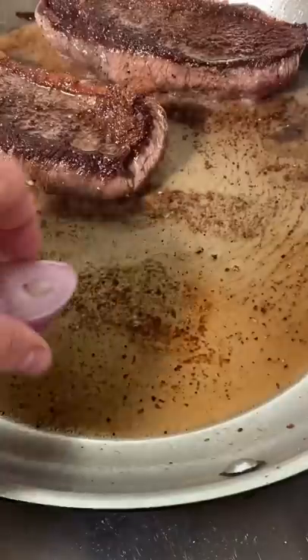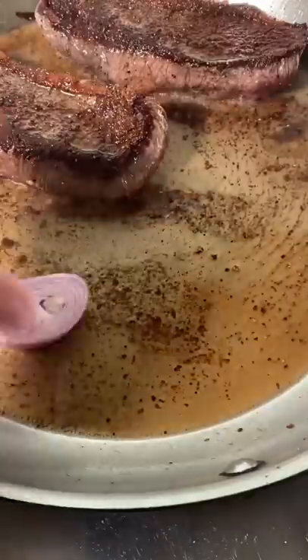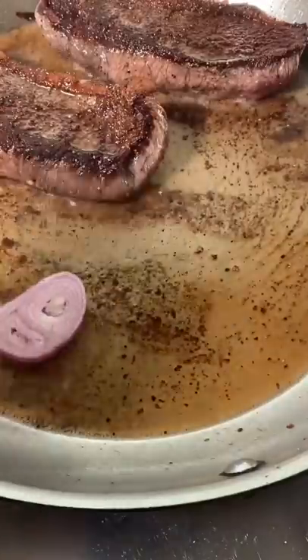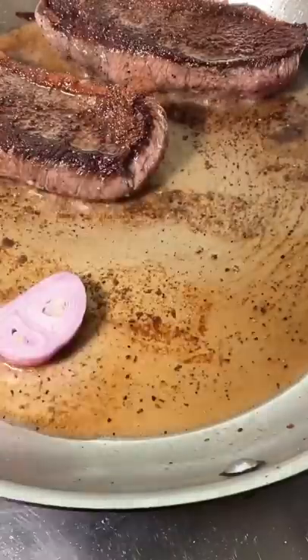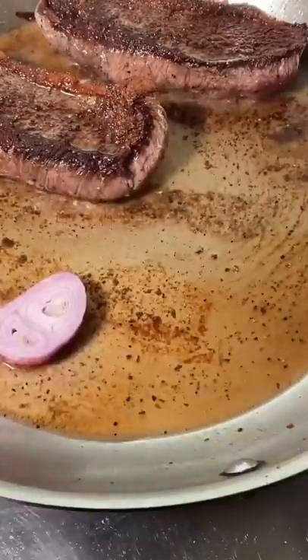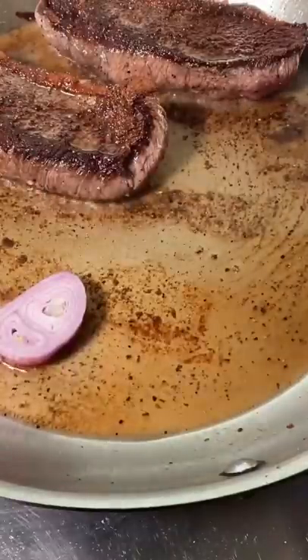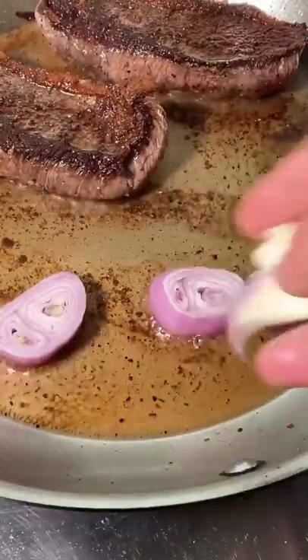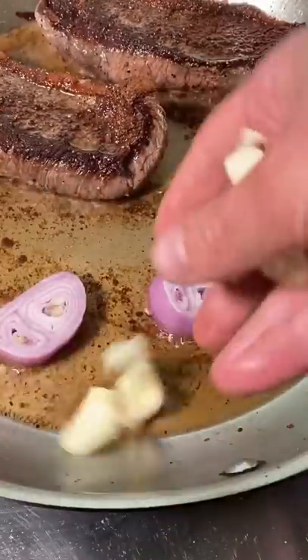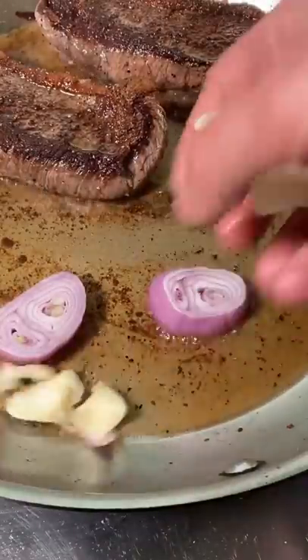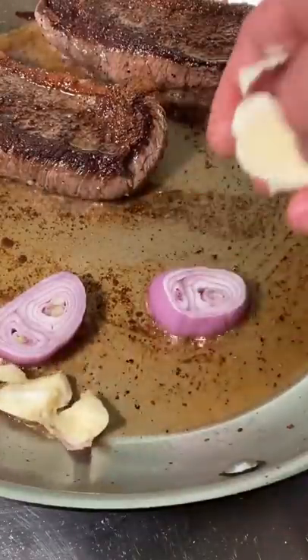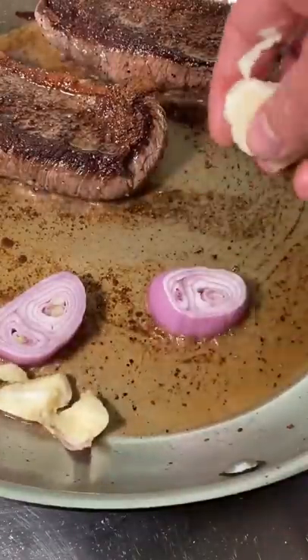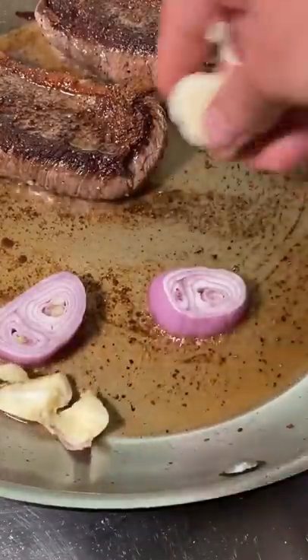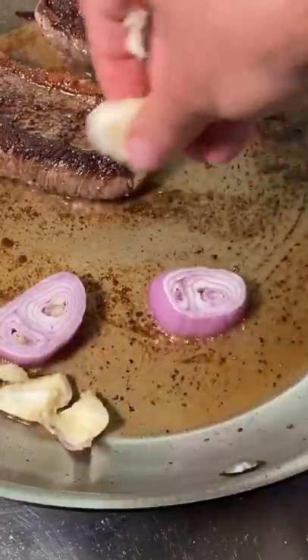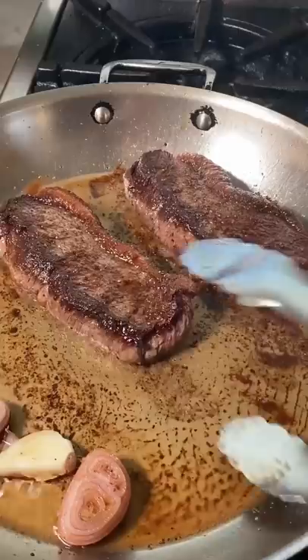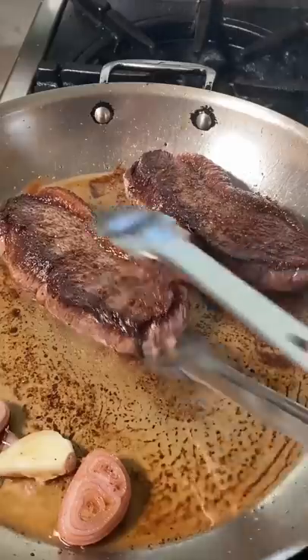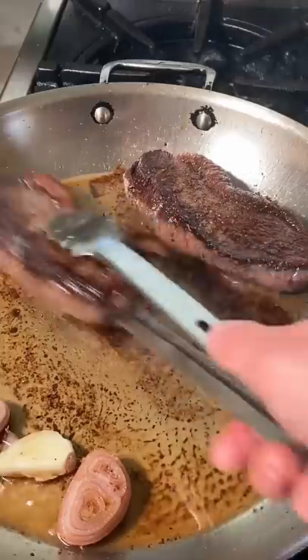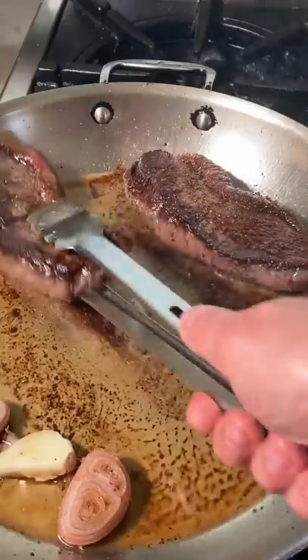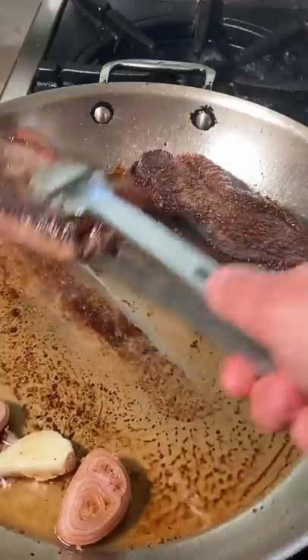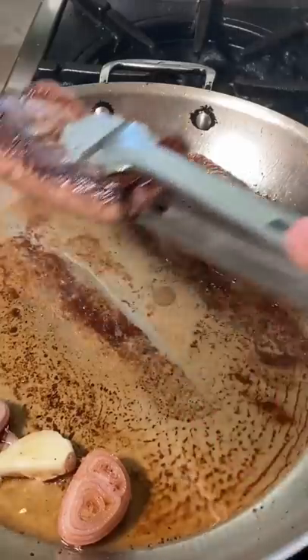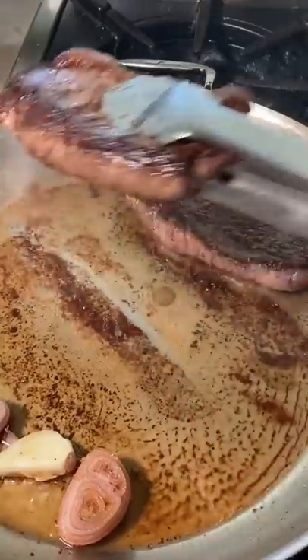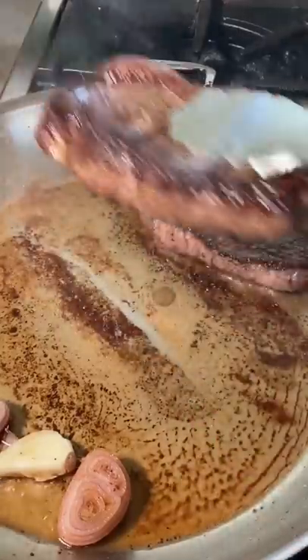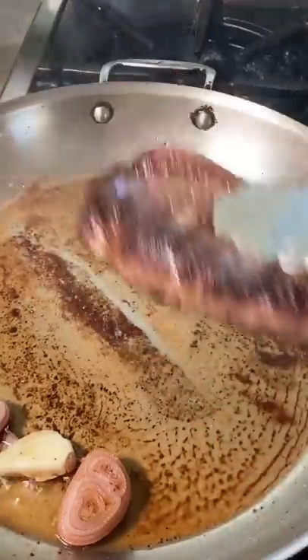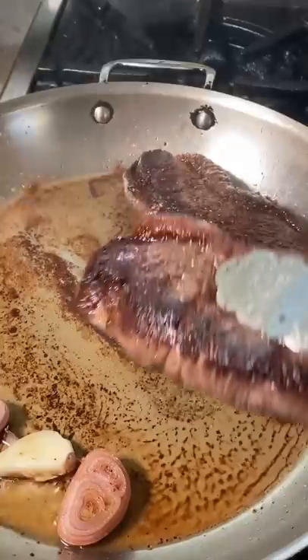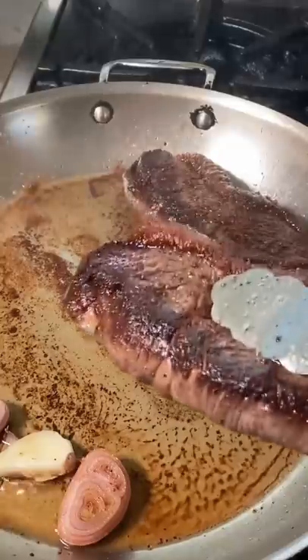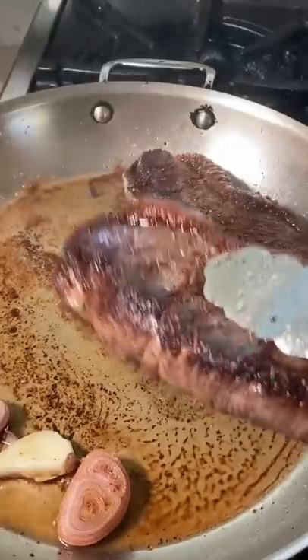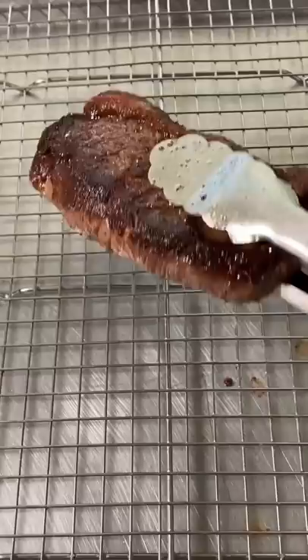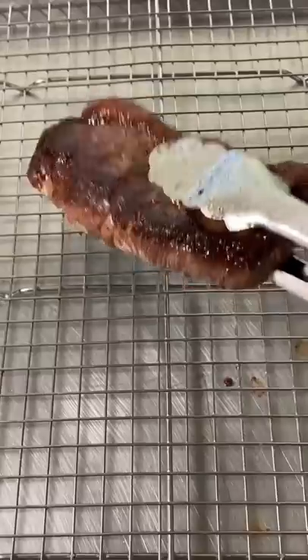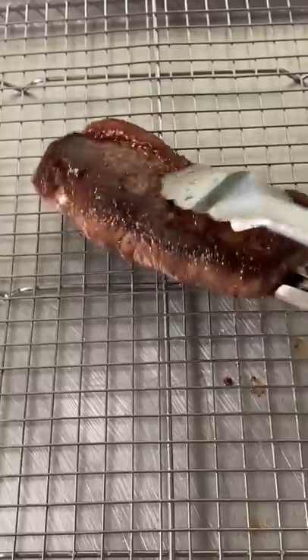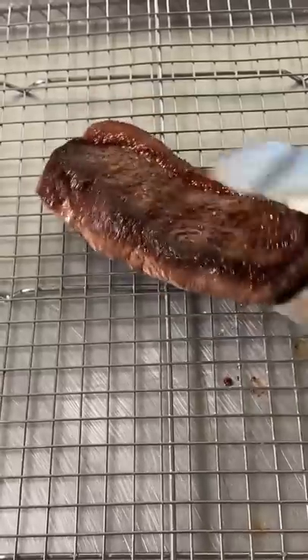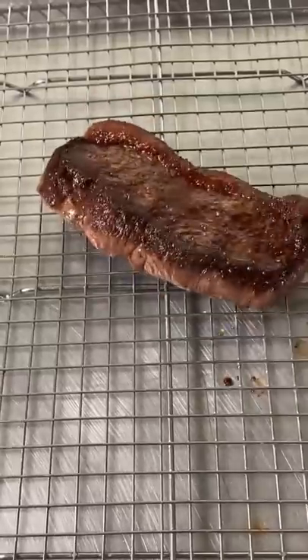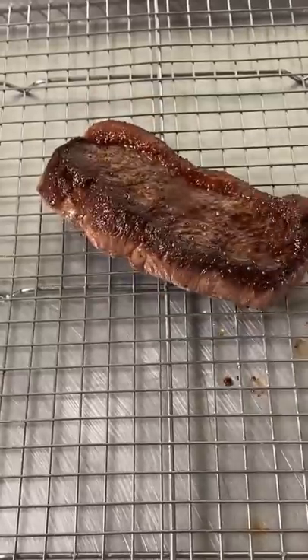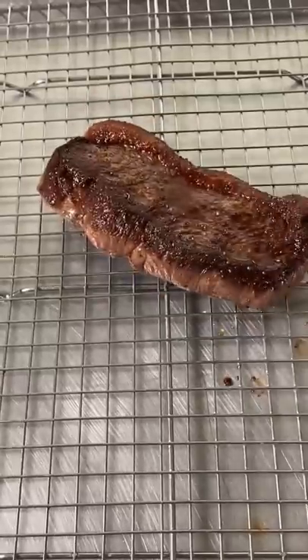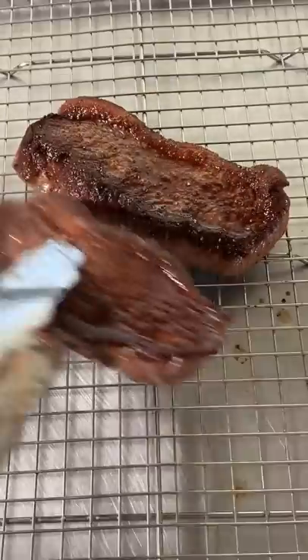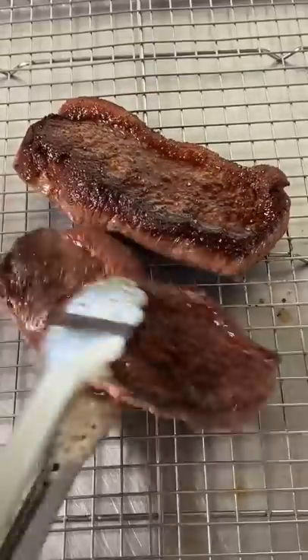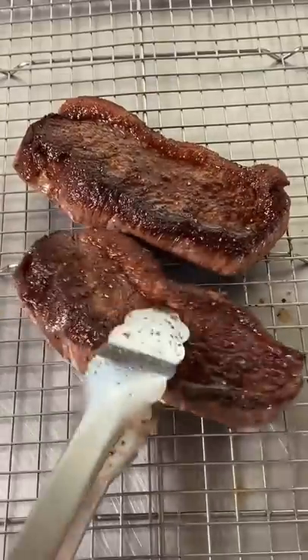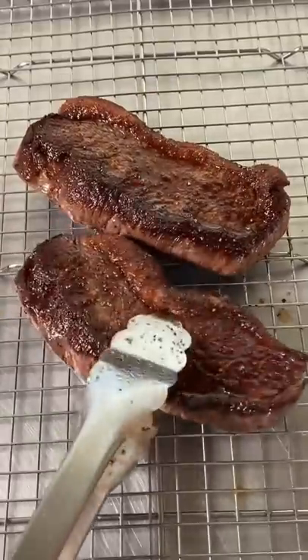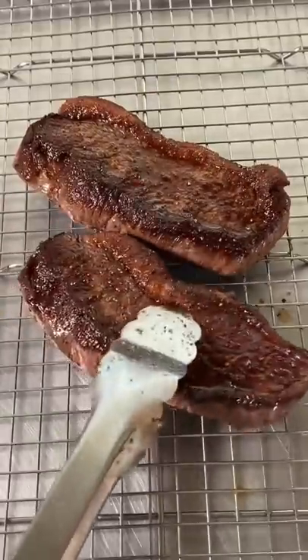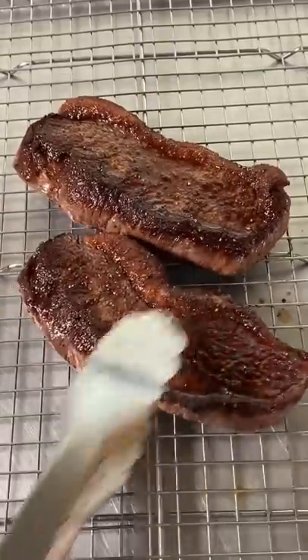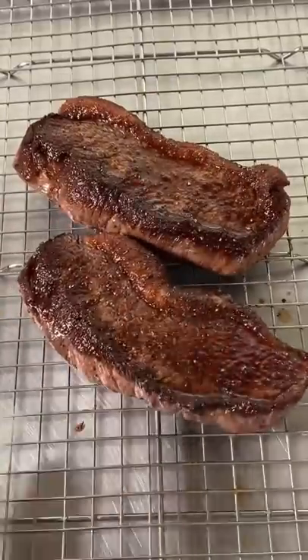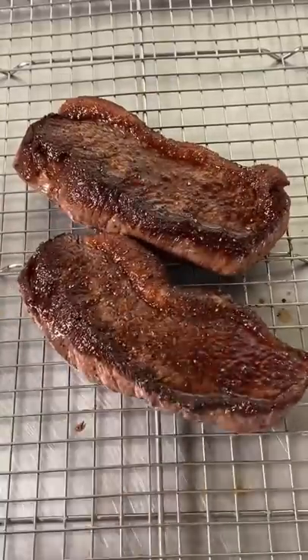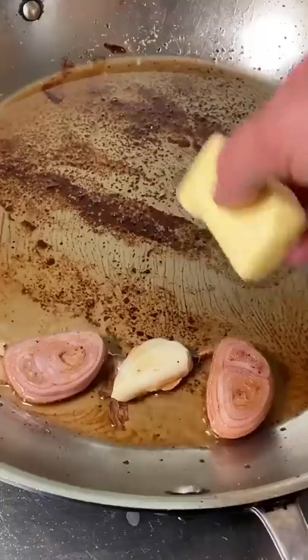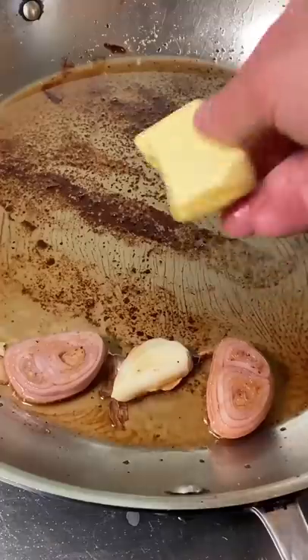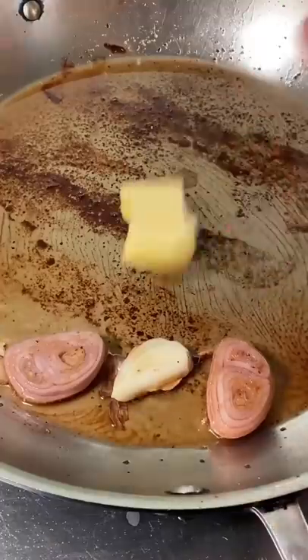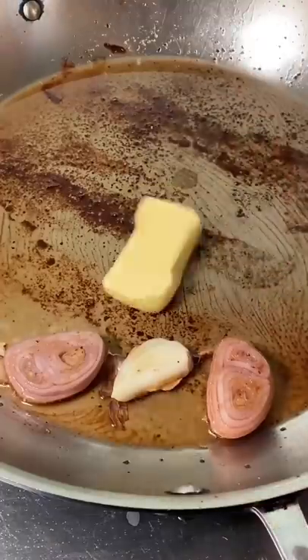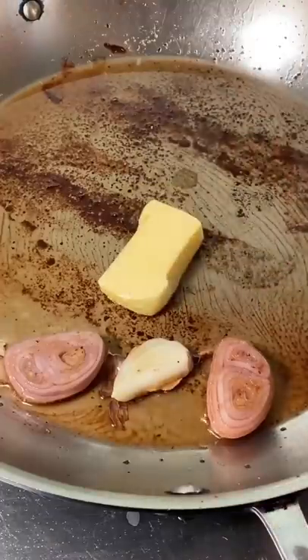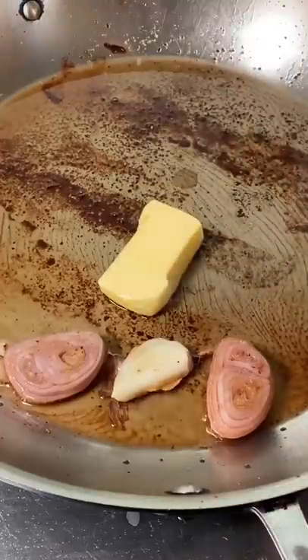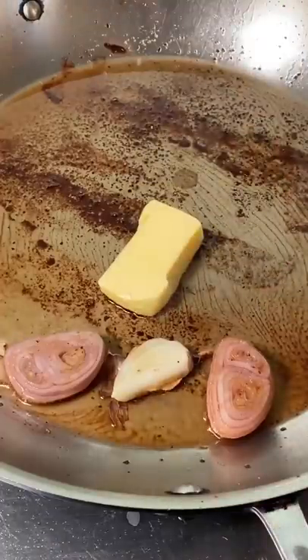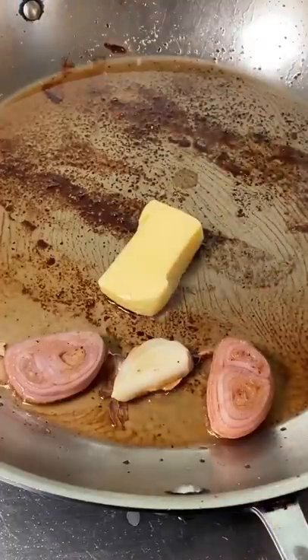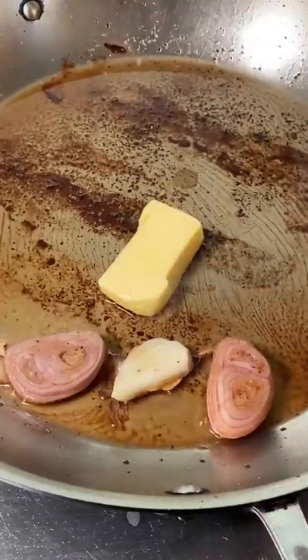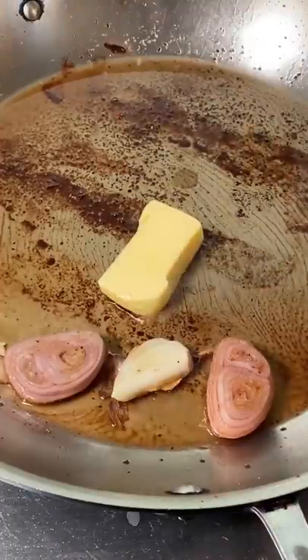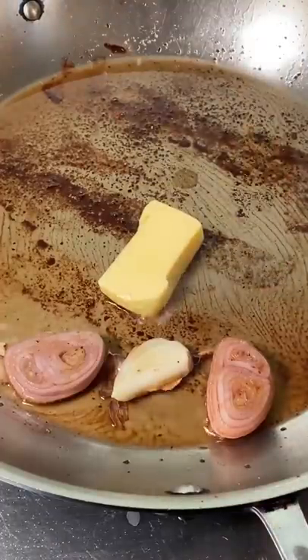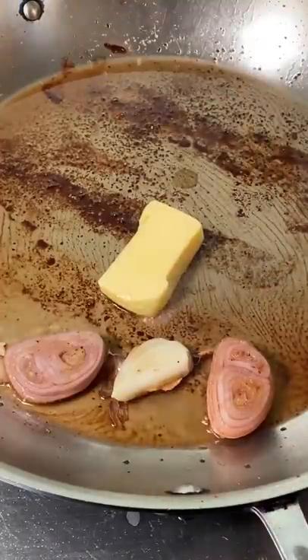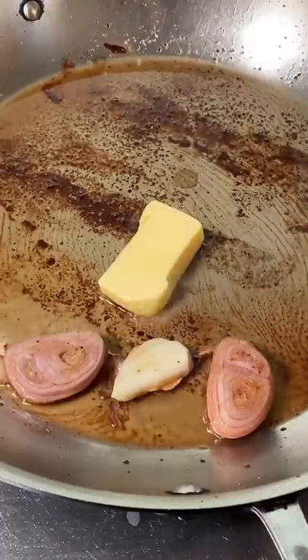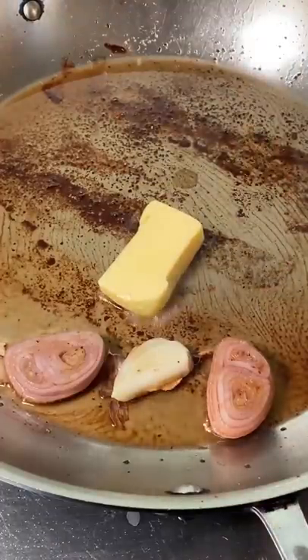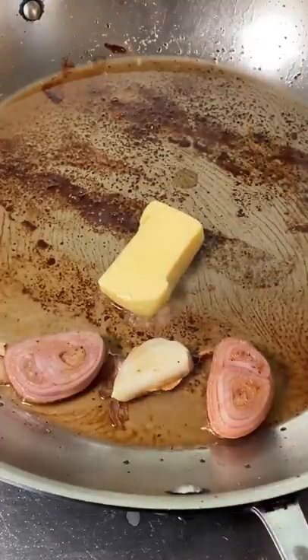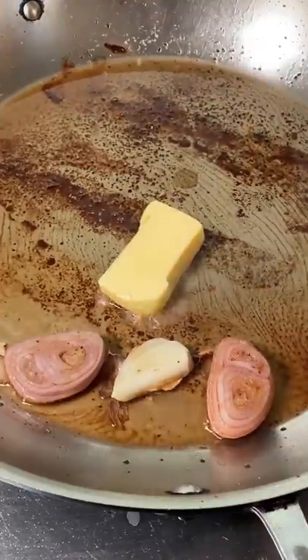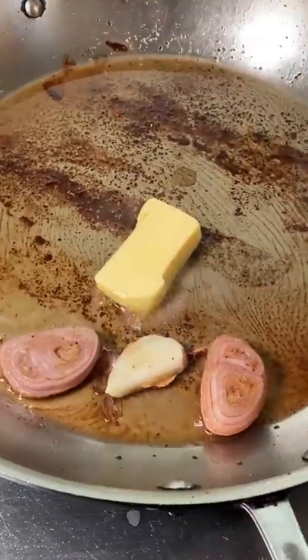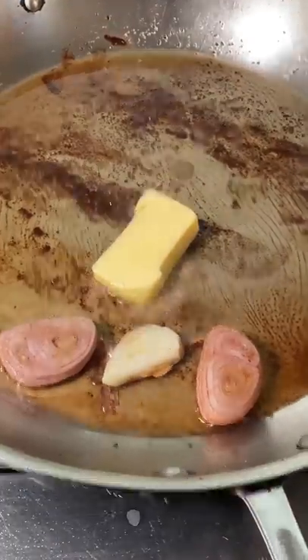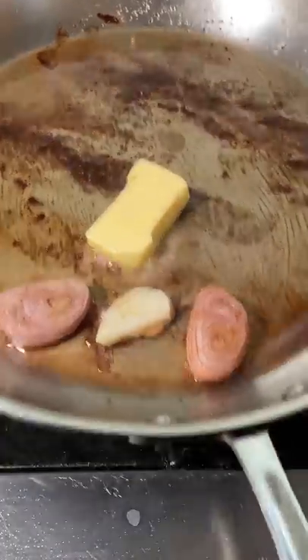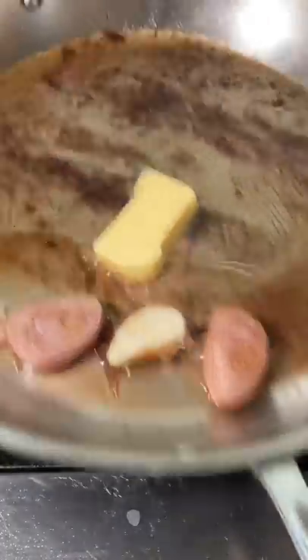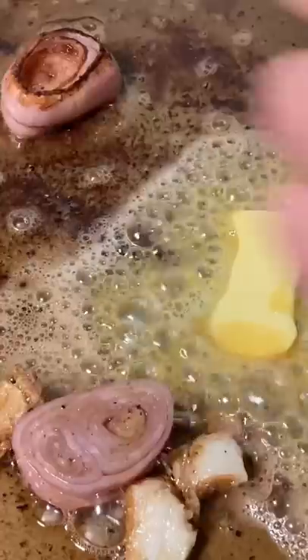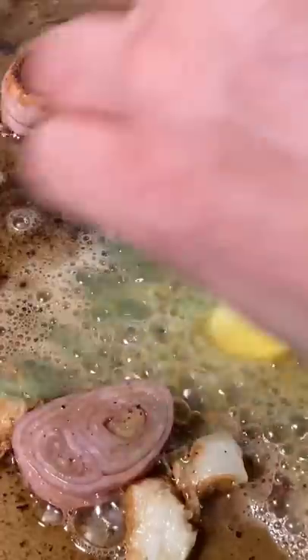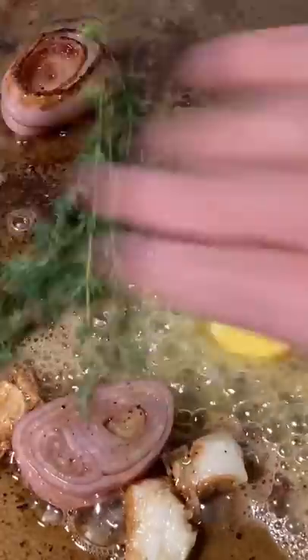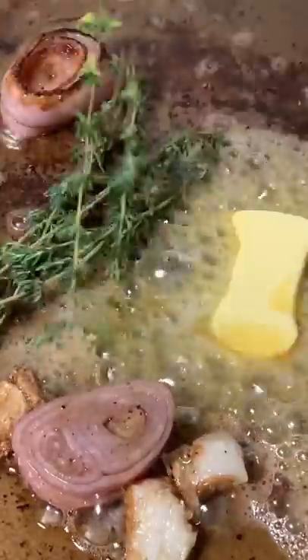Shallots, garlic. Now turn the heat down to low and rest five minutes. While that's resting, drop a couple tablespoons of butter.